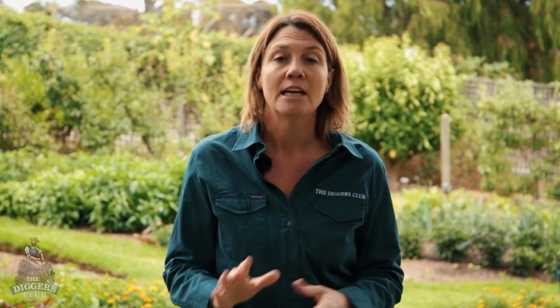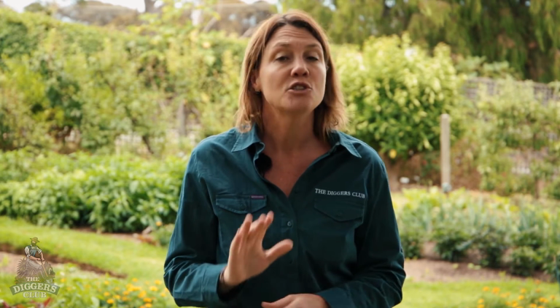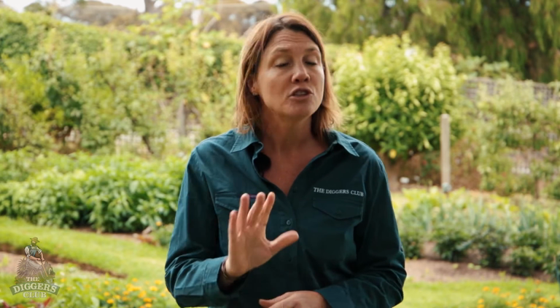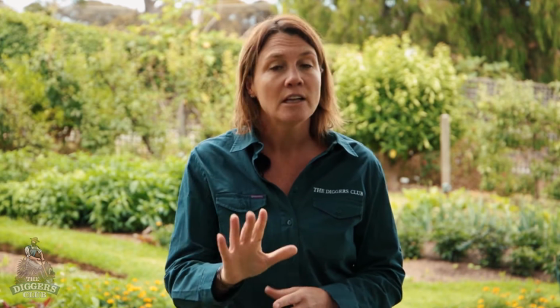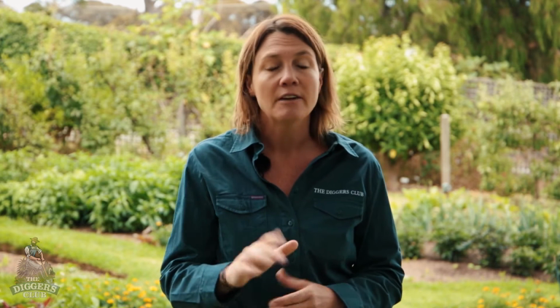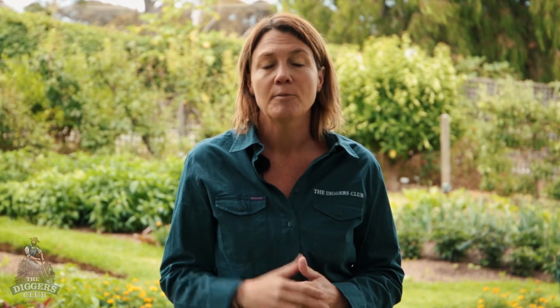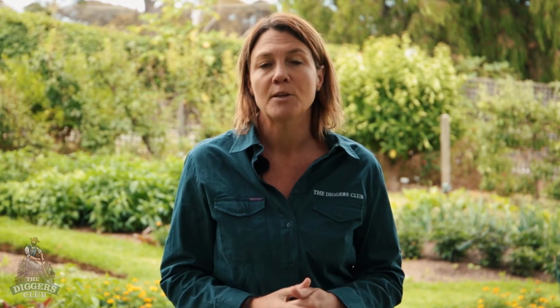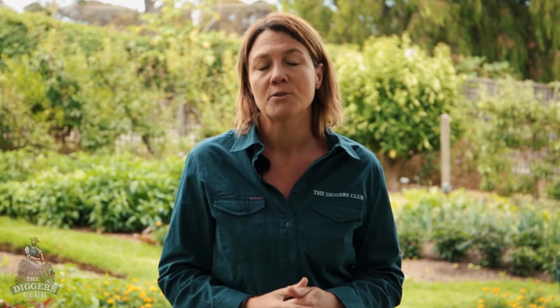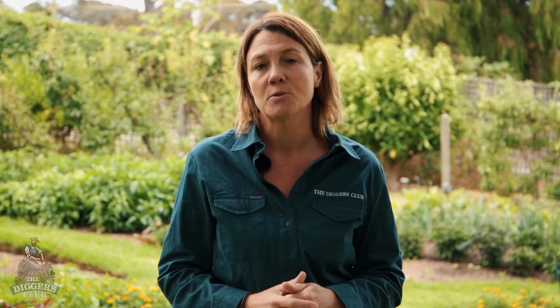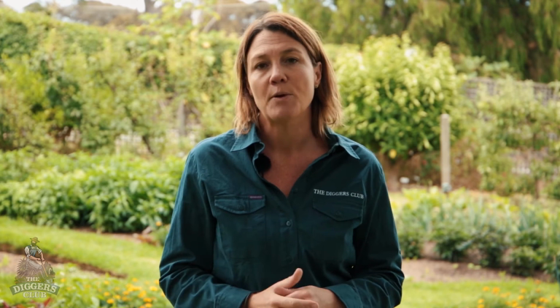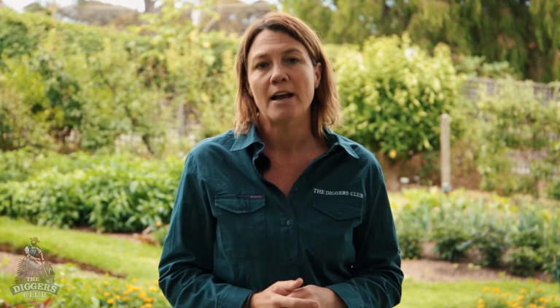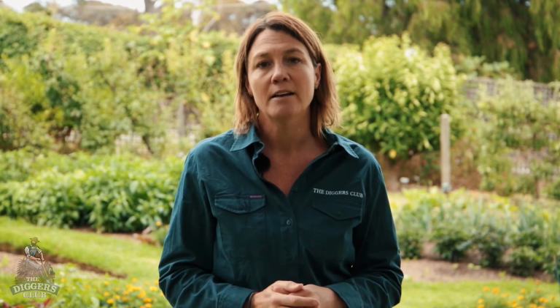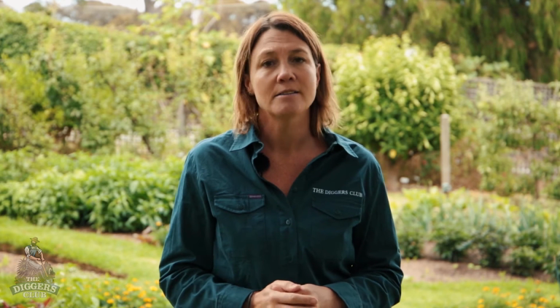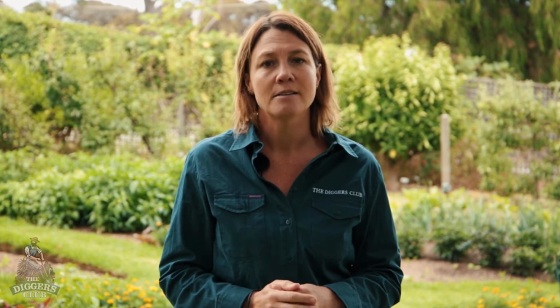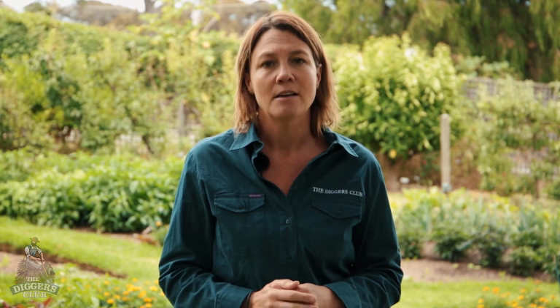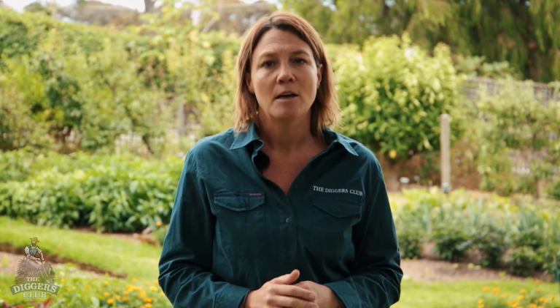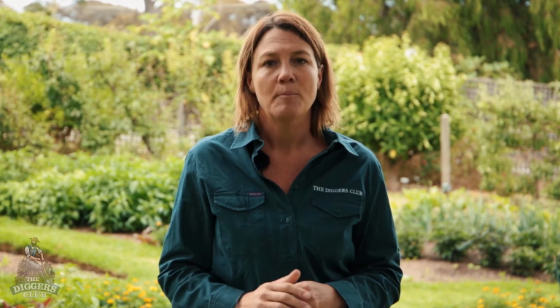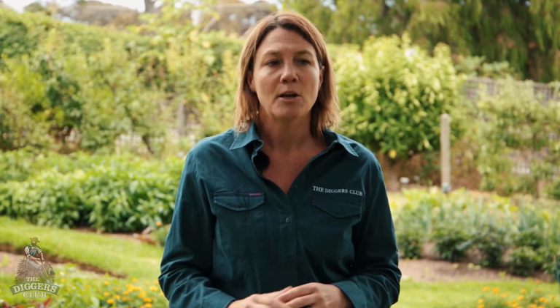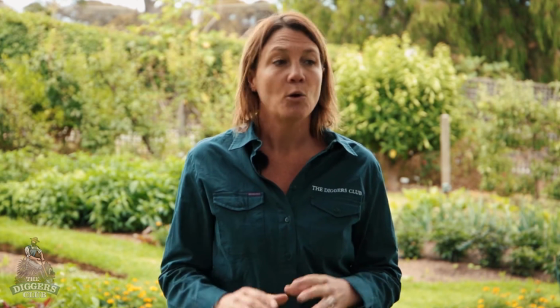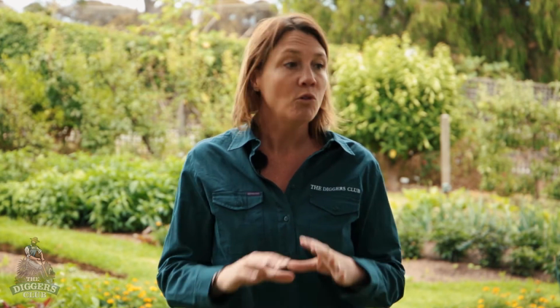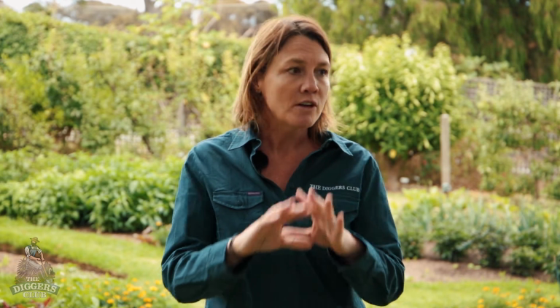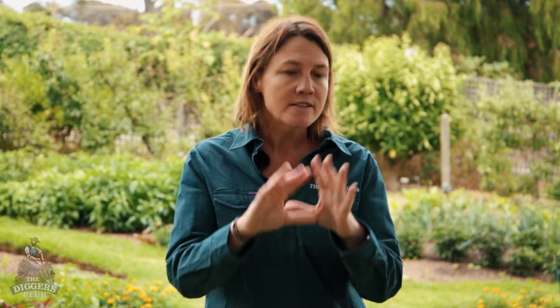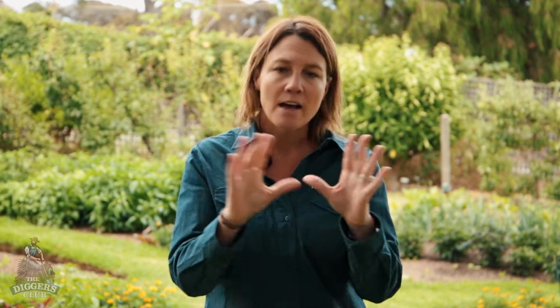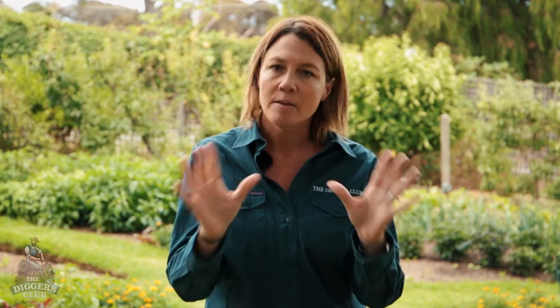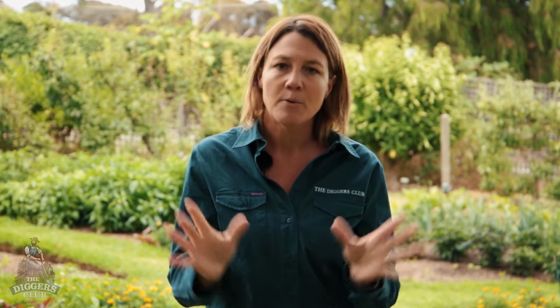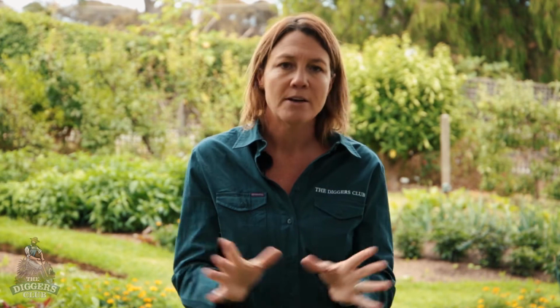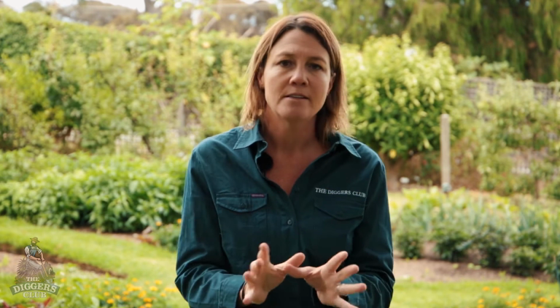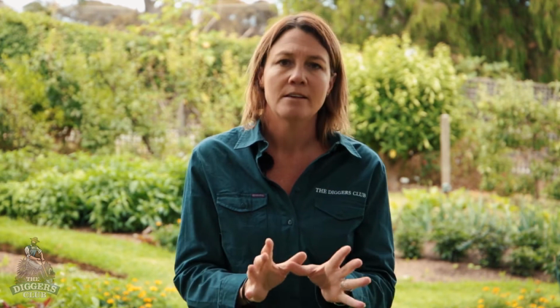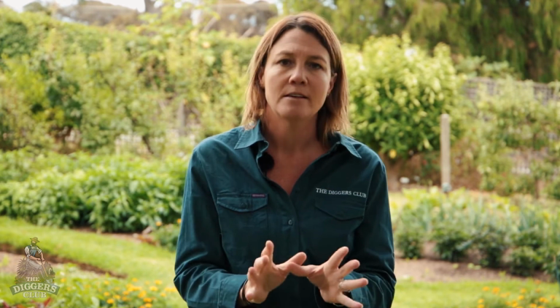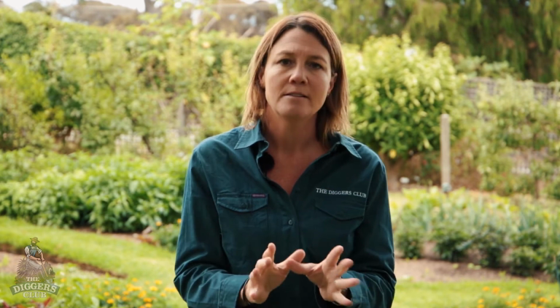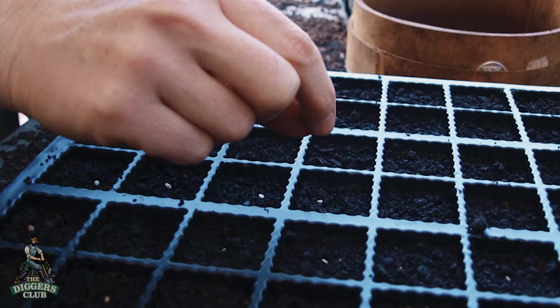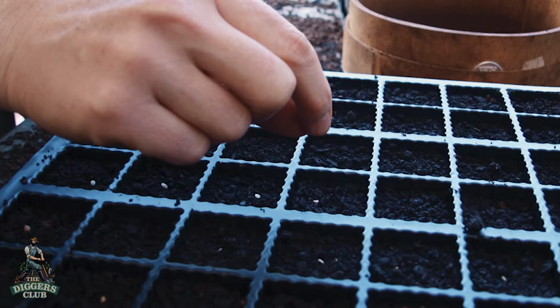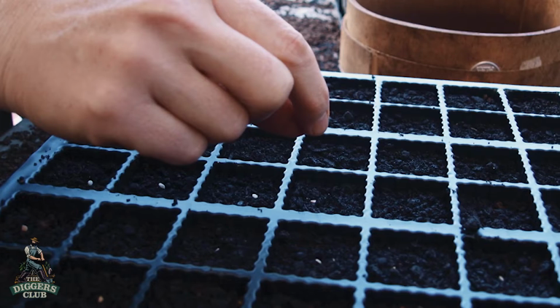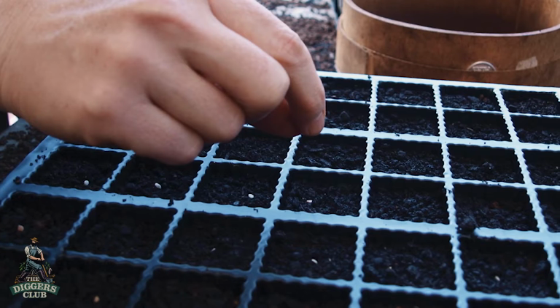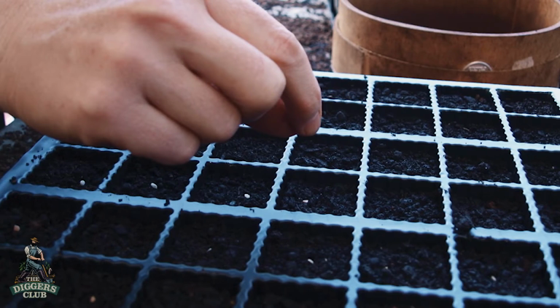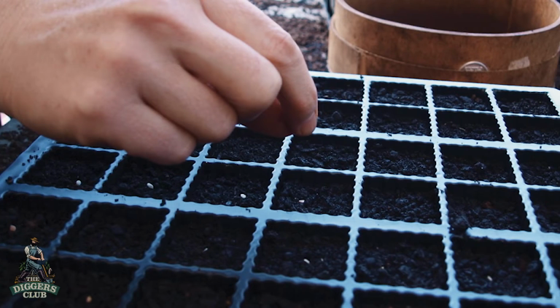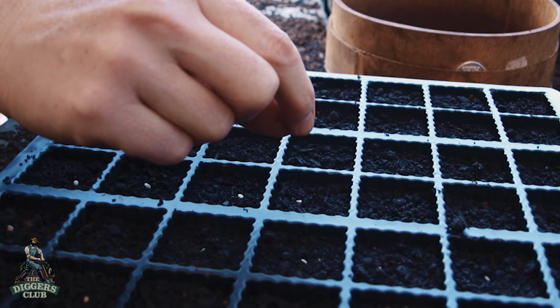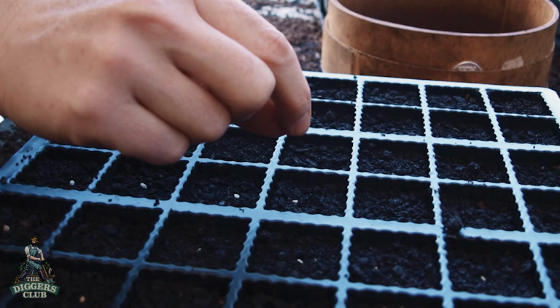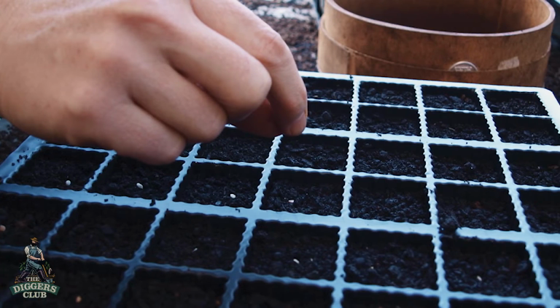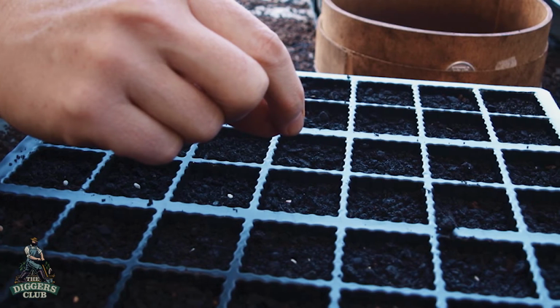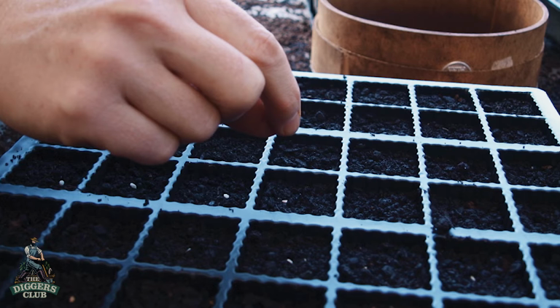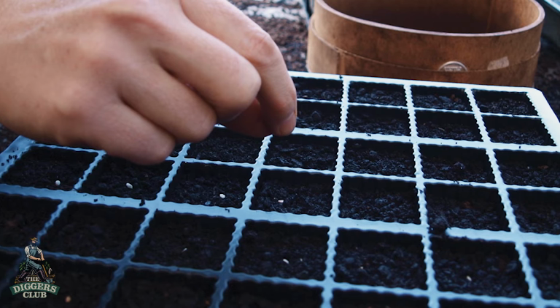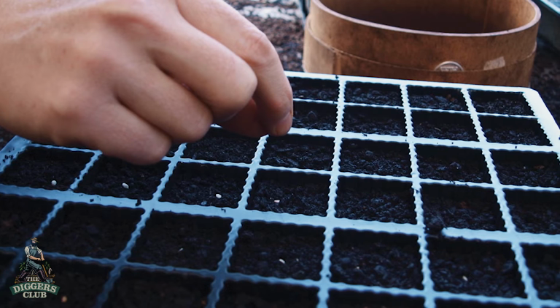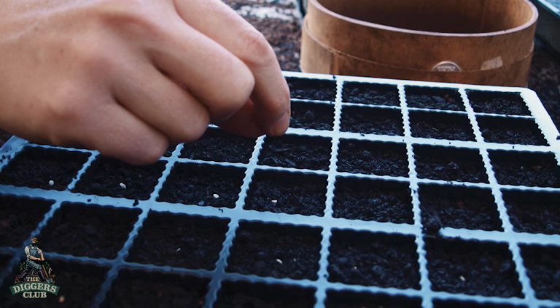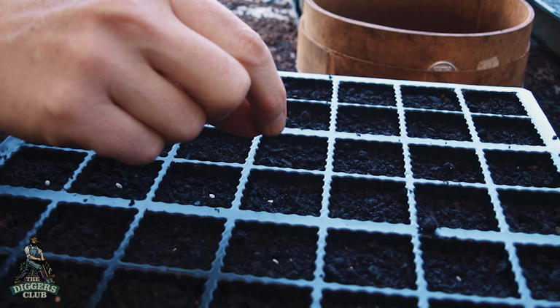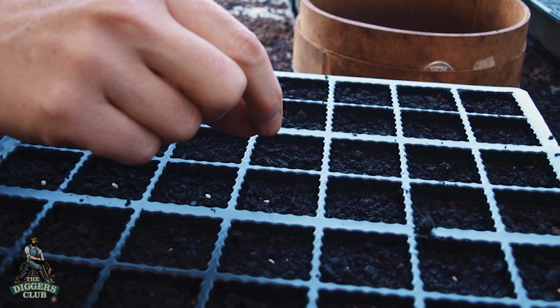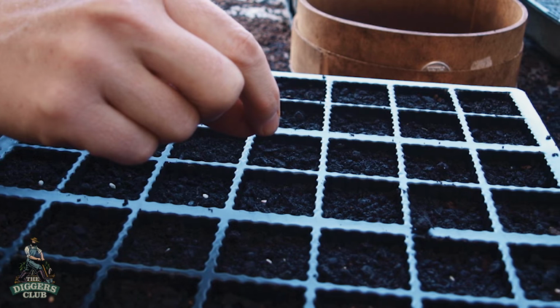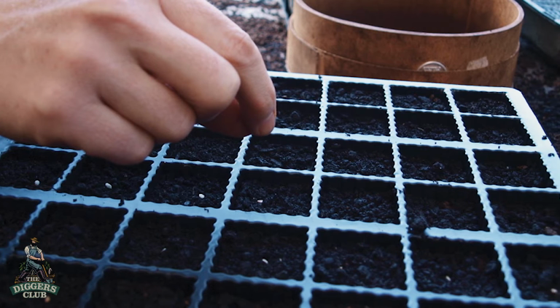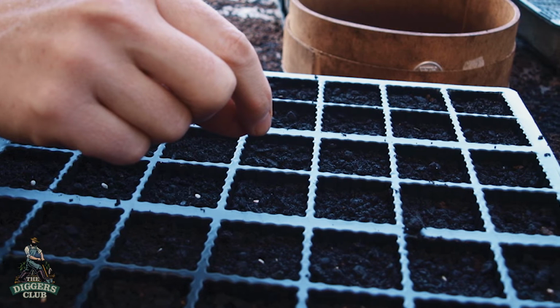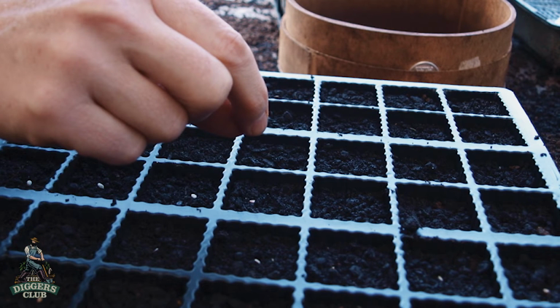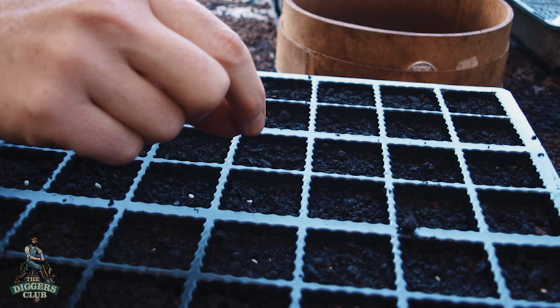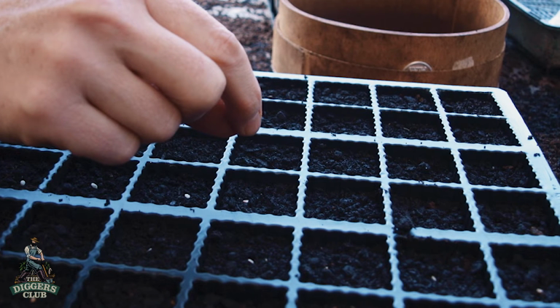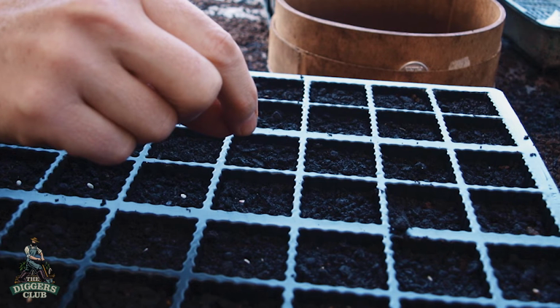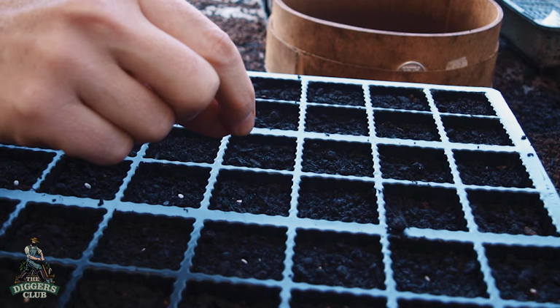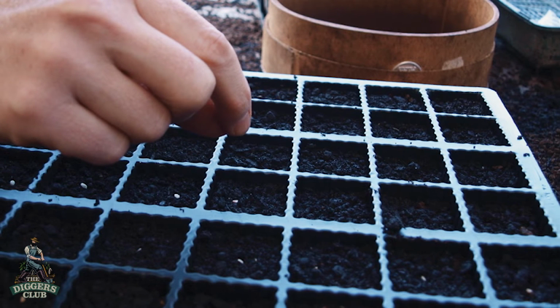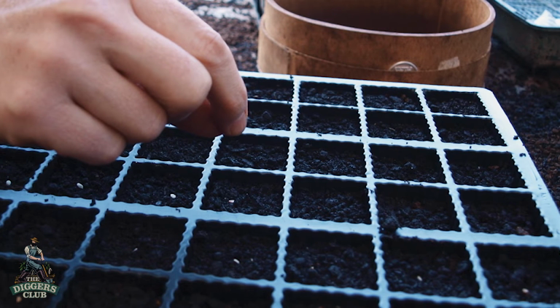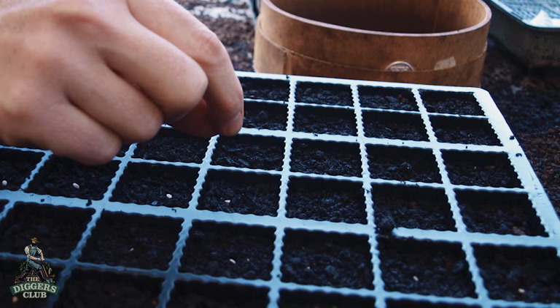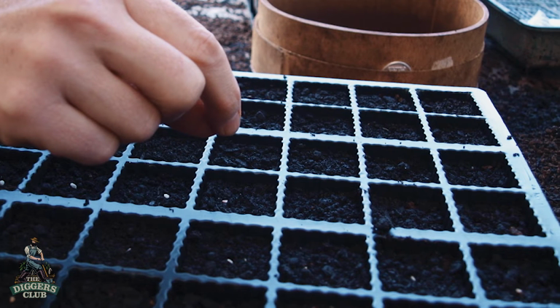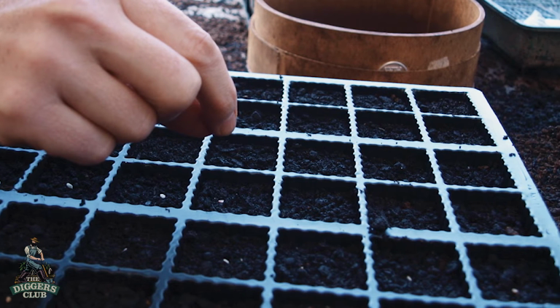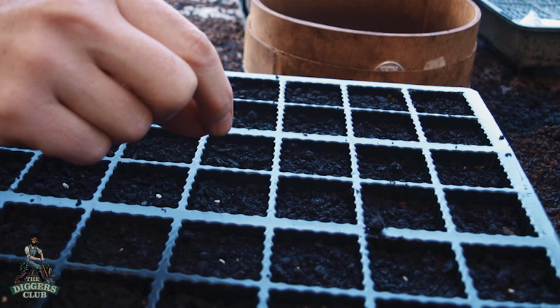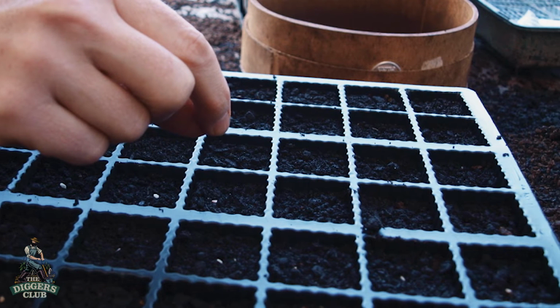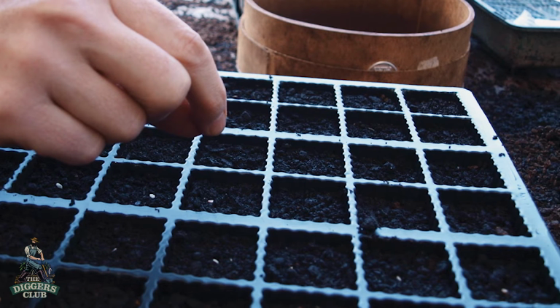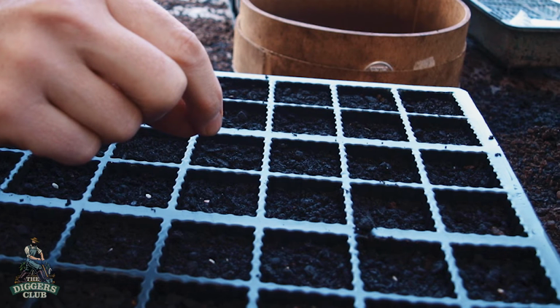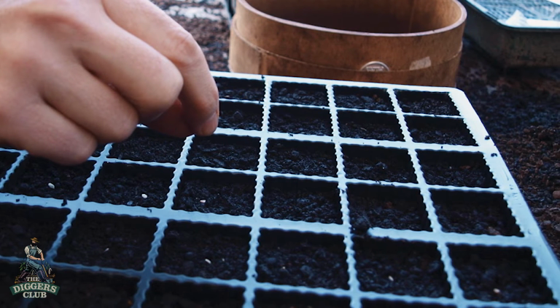It's too late for Brussels sprouts, but all those other brassicas — this is the perfect time to sow them, and they'll be ready for planting out in four weeks' time.